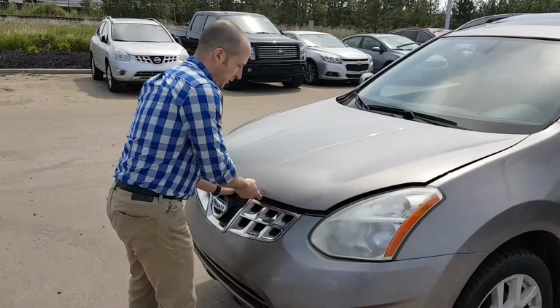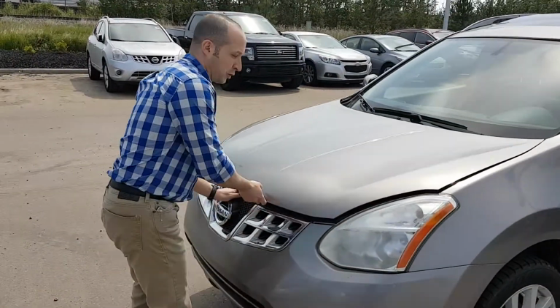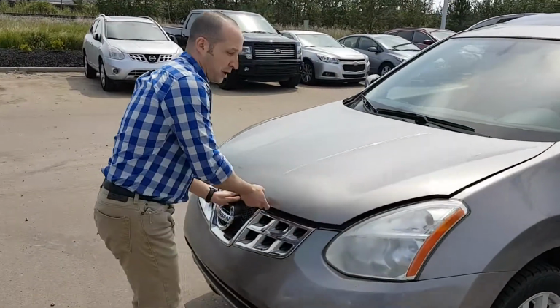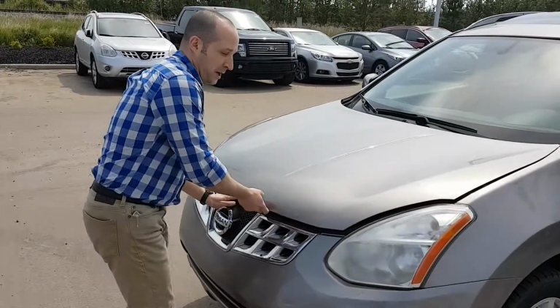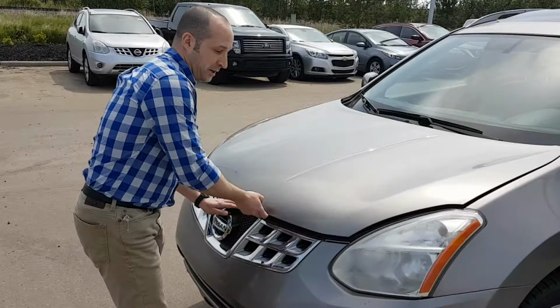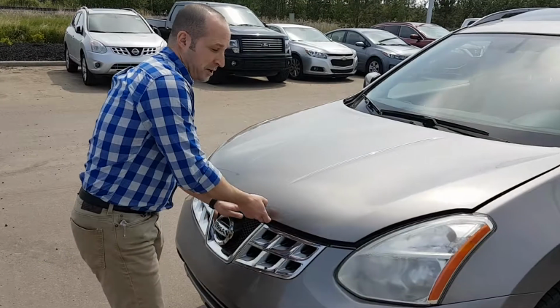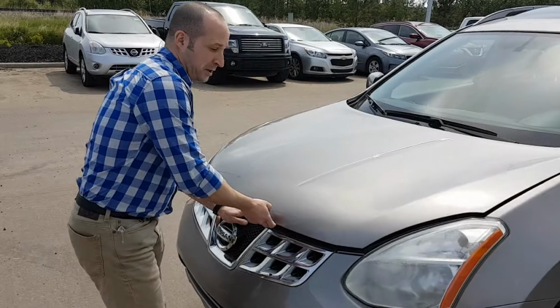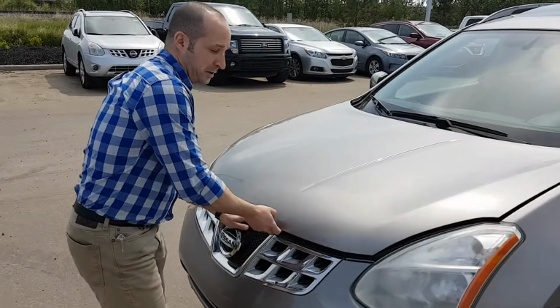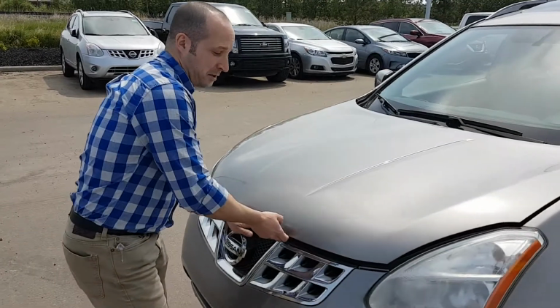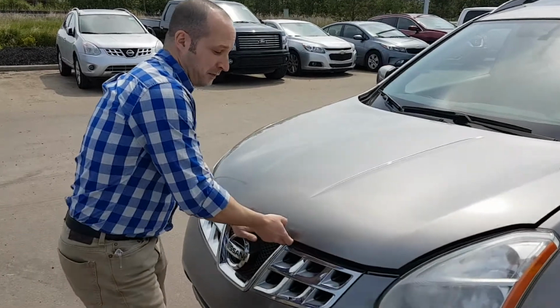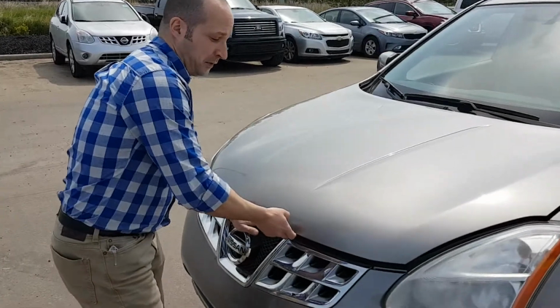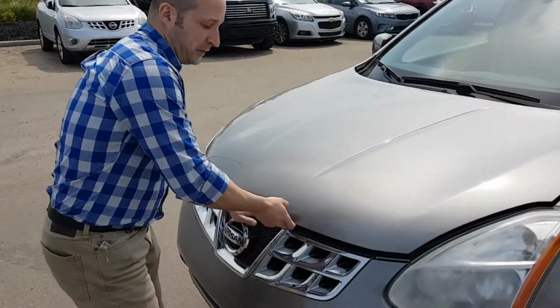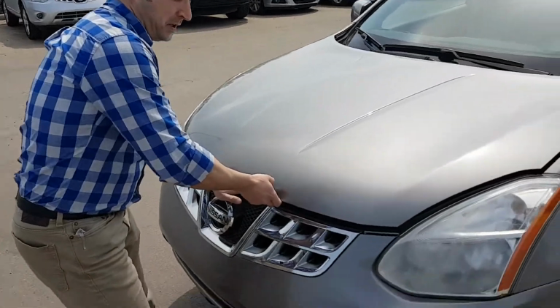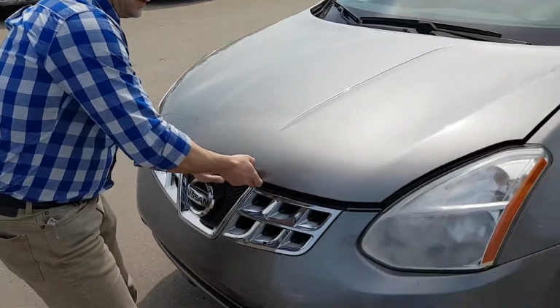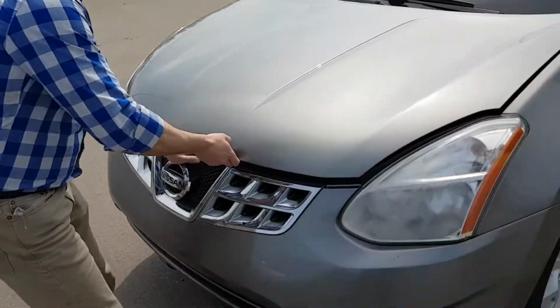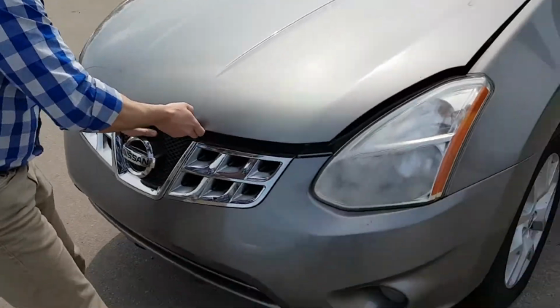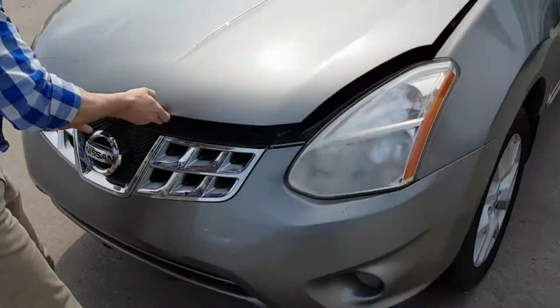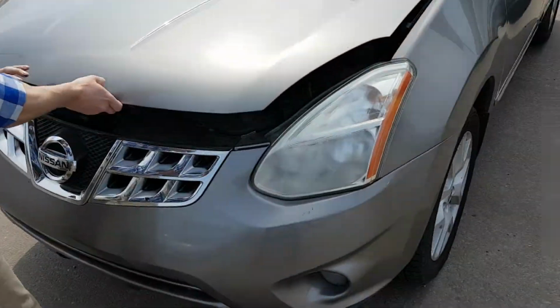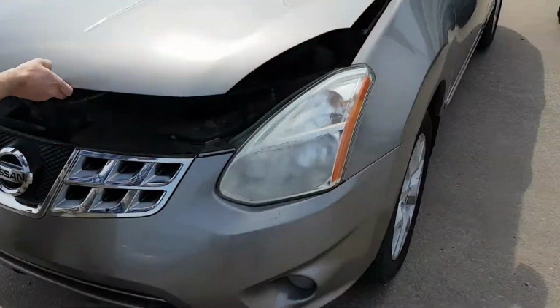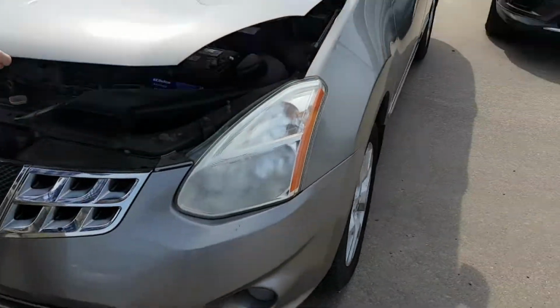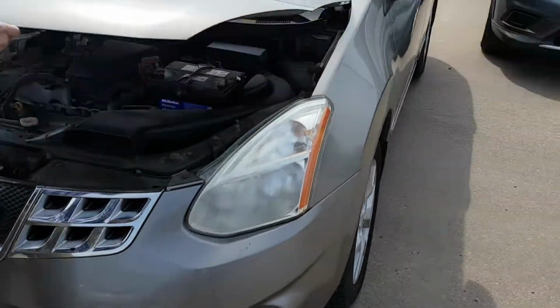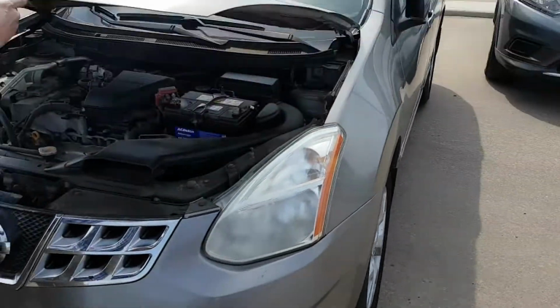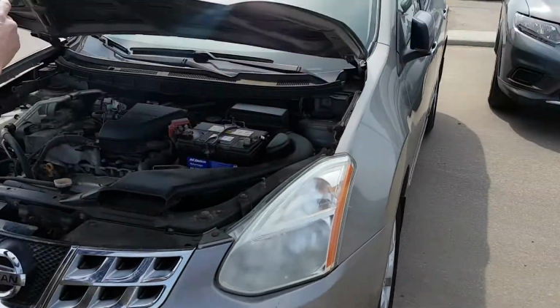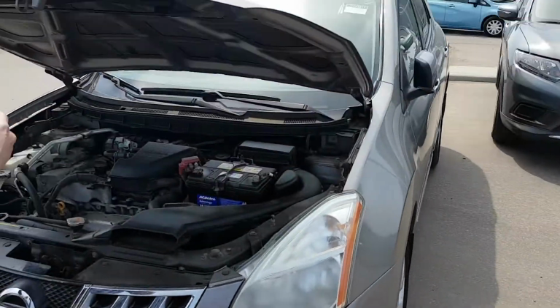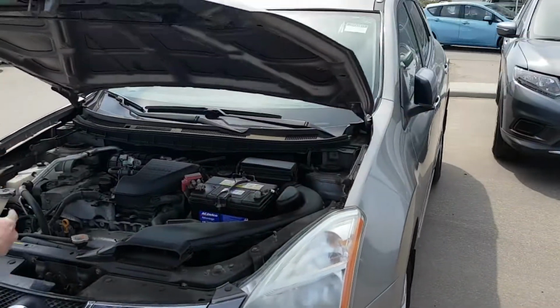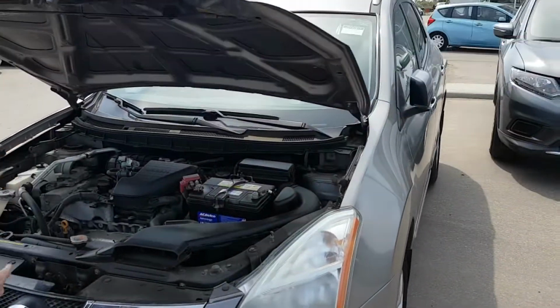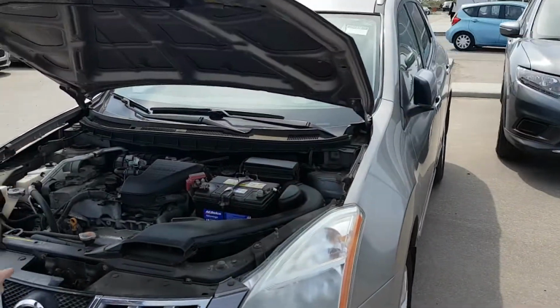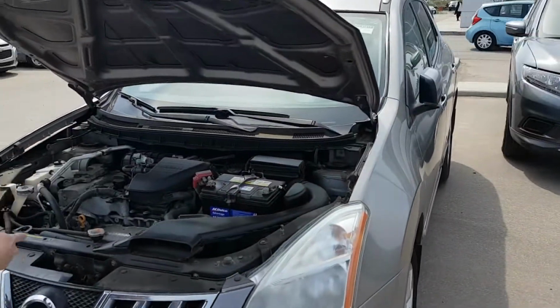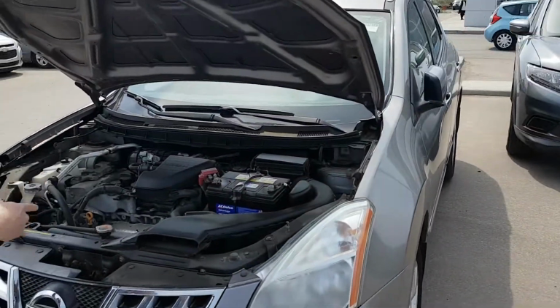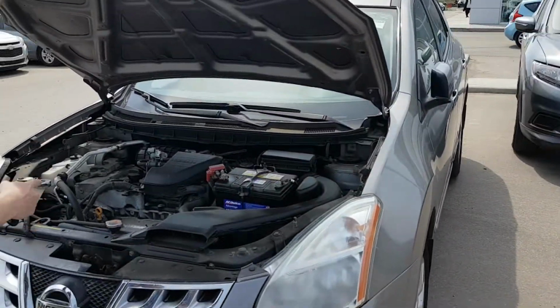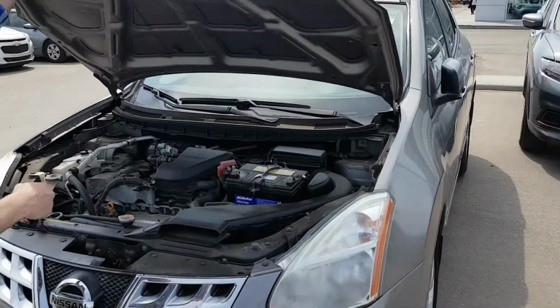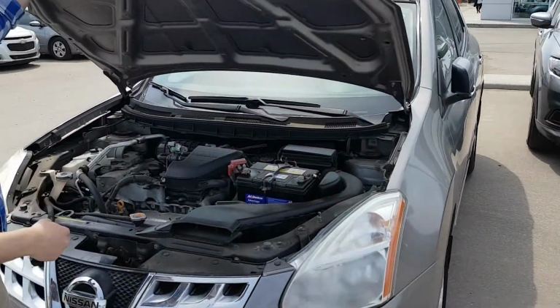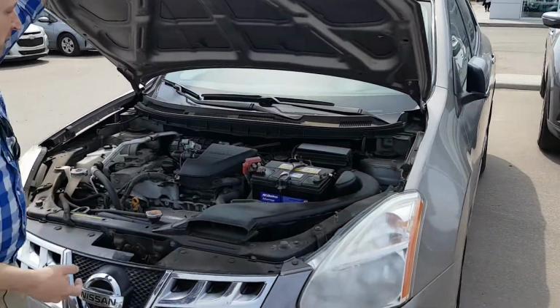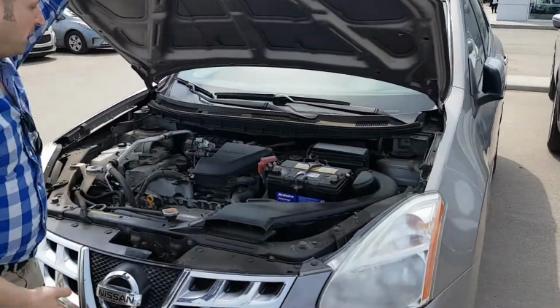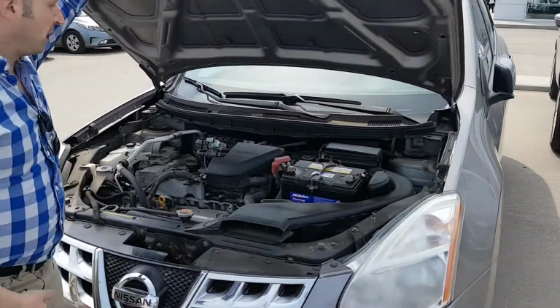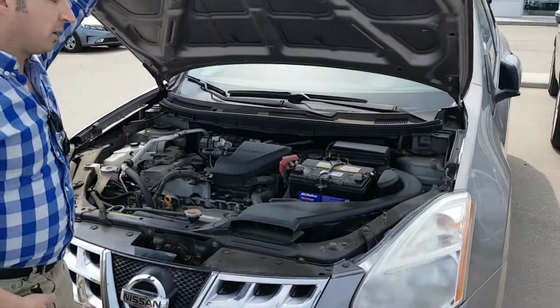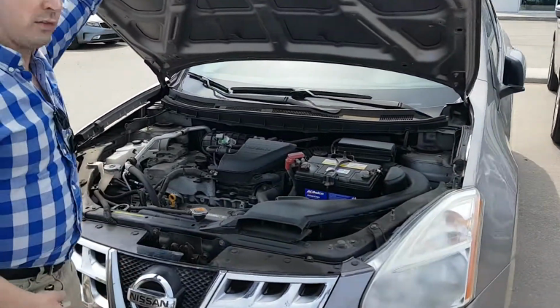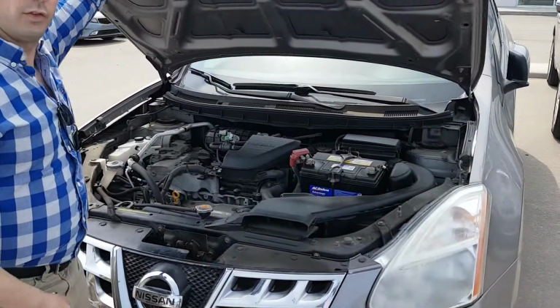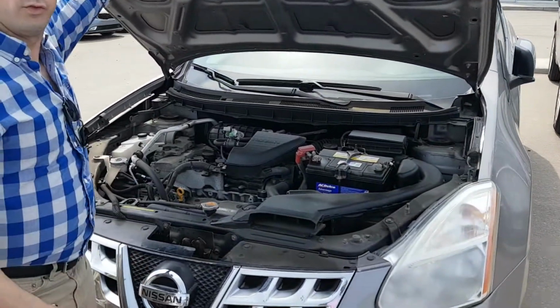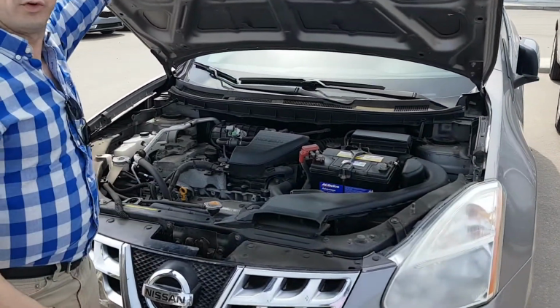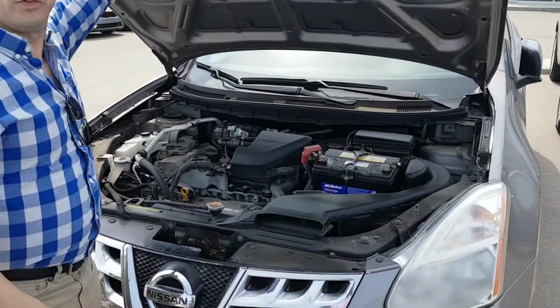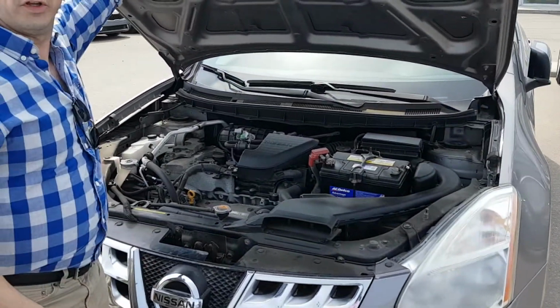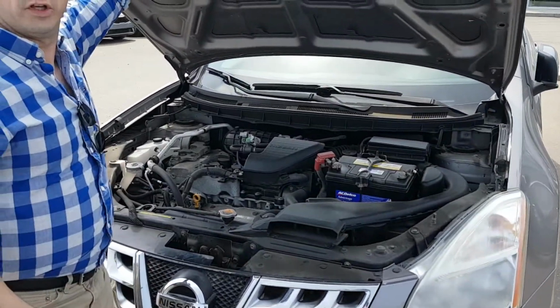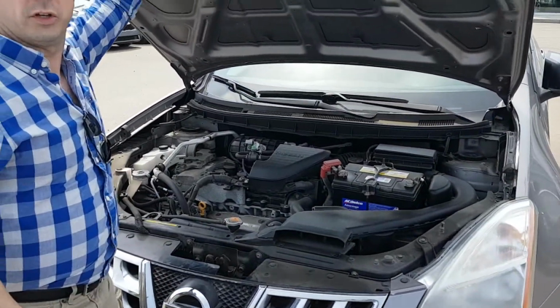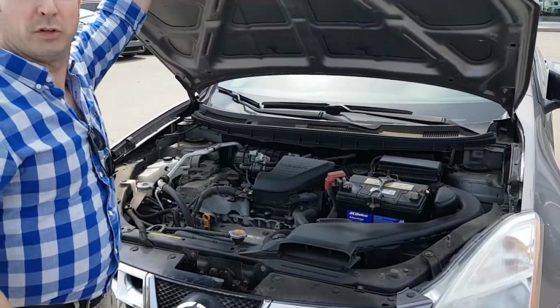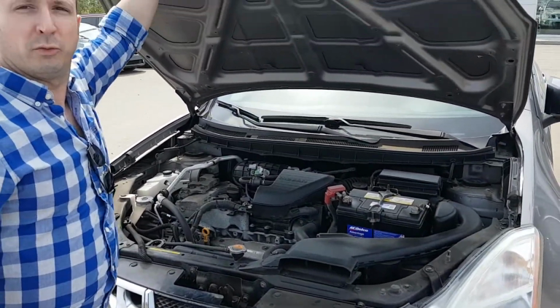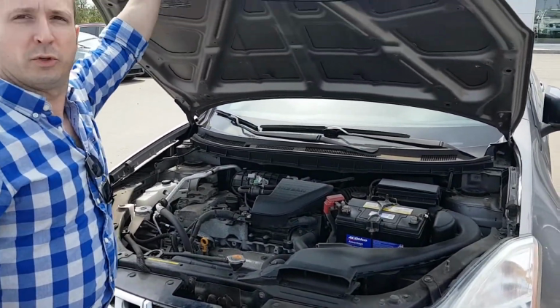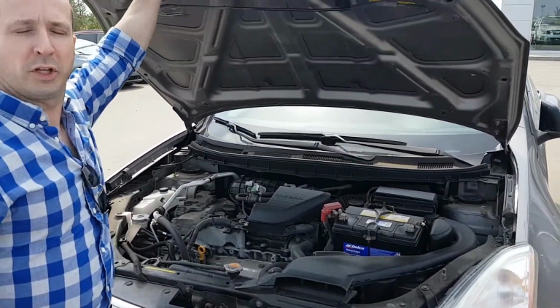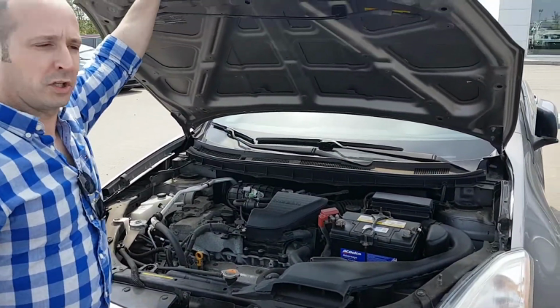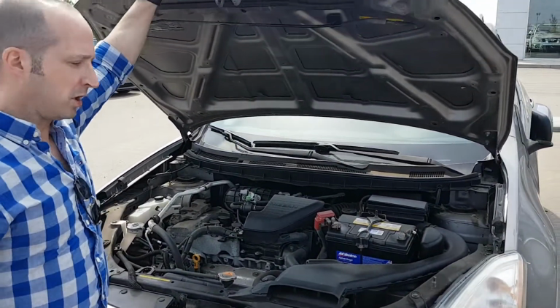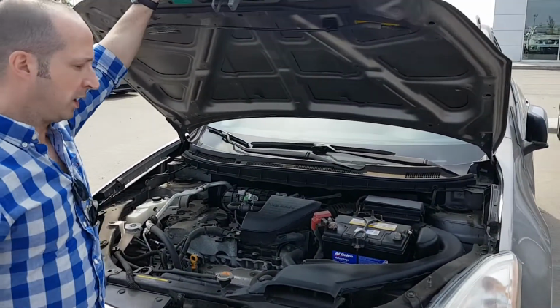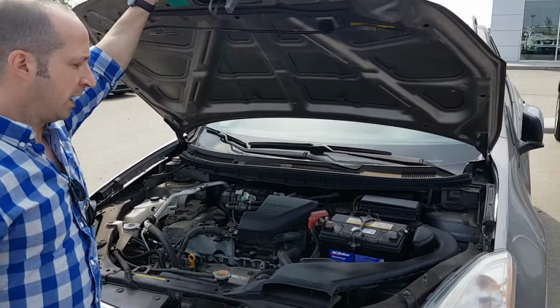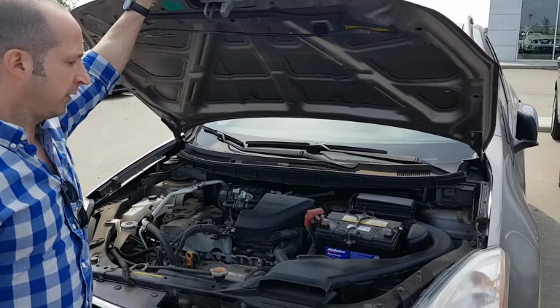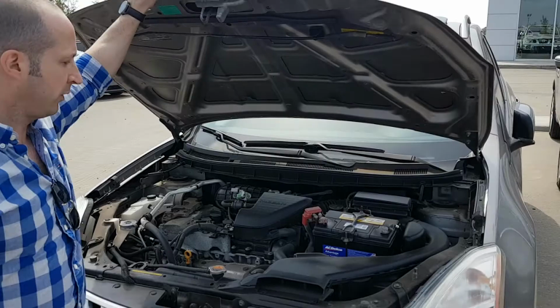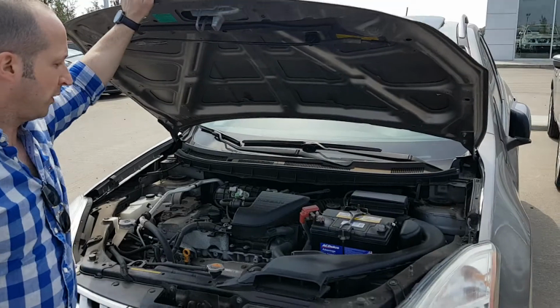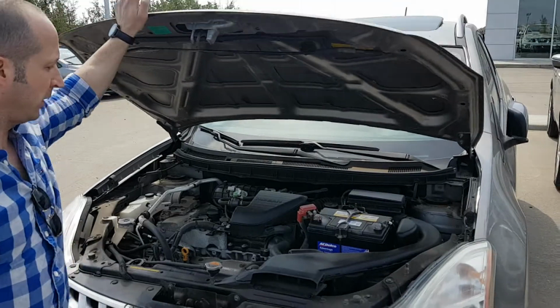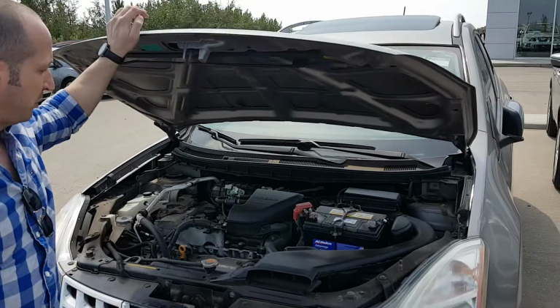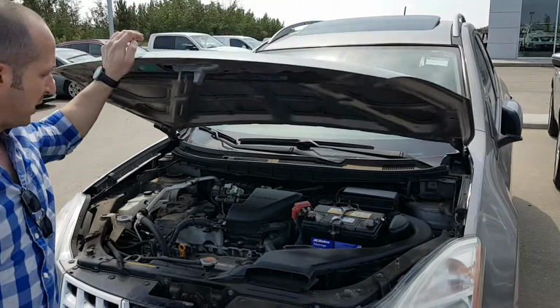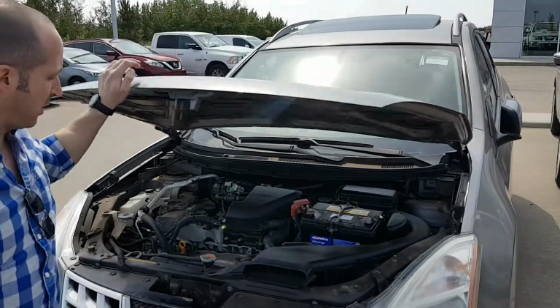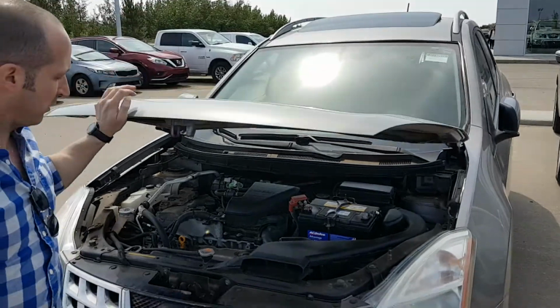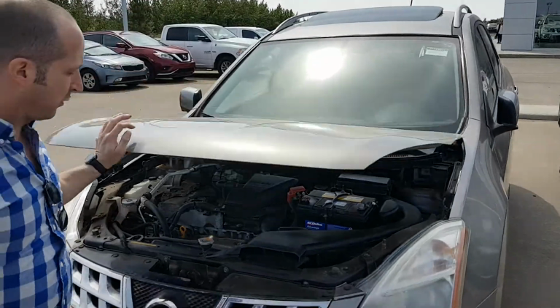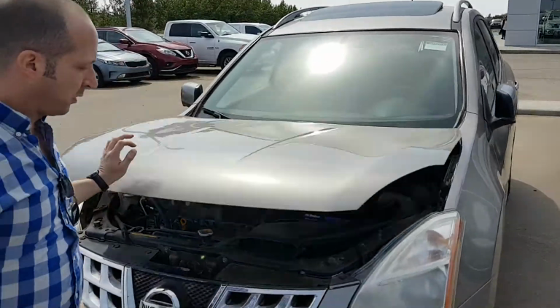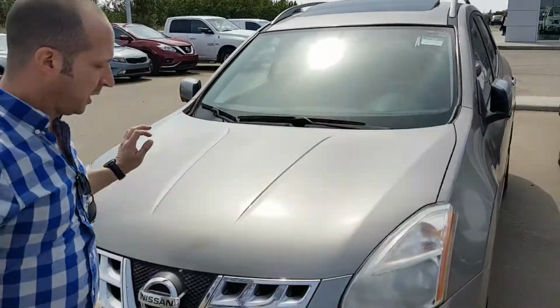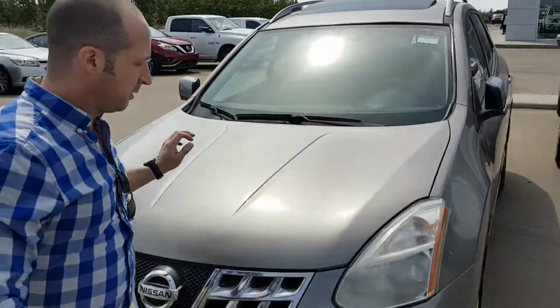3.8 color obviously, it's a pretty nice shoe. 2.5 liter, it's a 4 cylinder, really good on gas, lots of power for you.